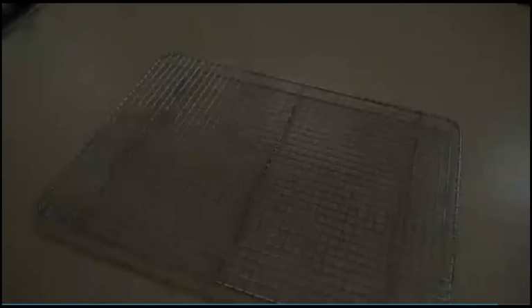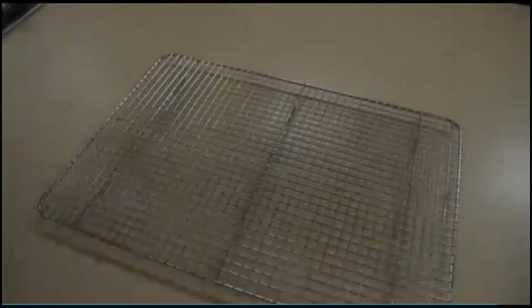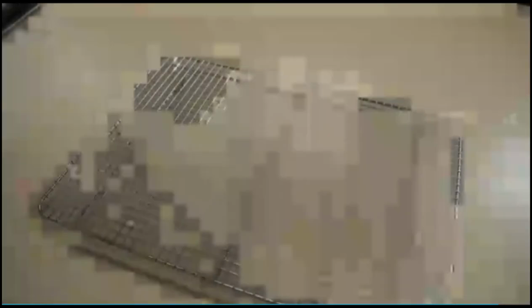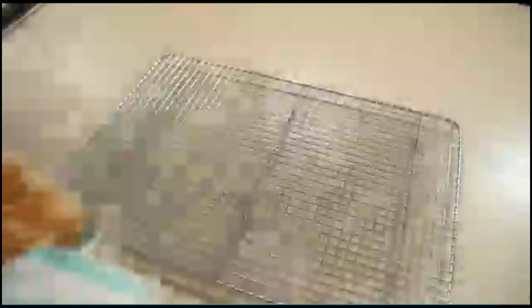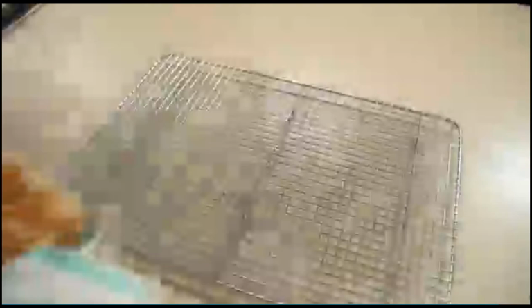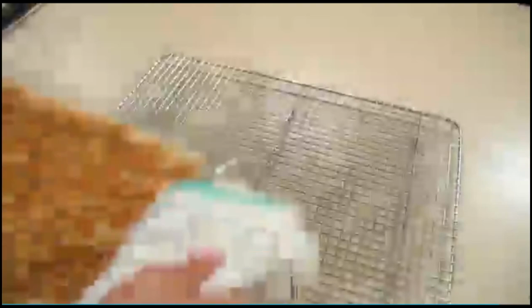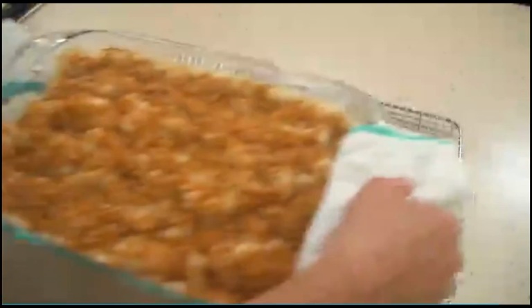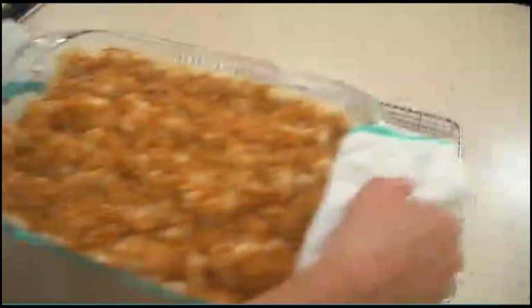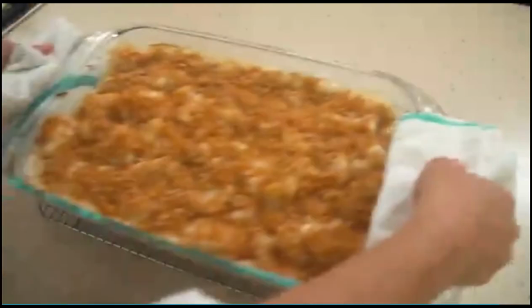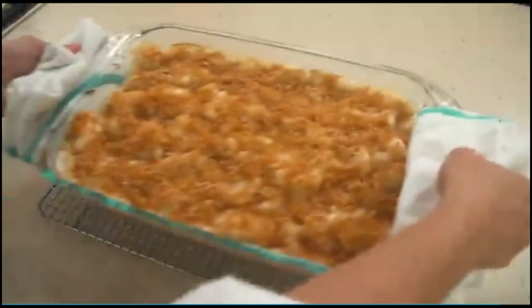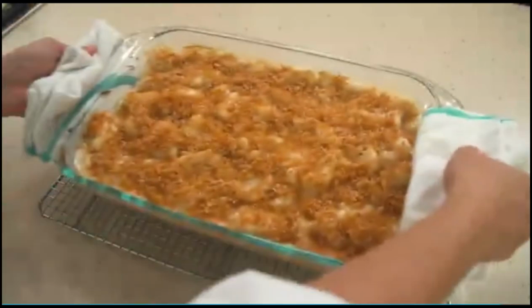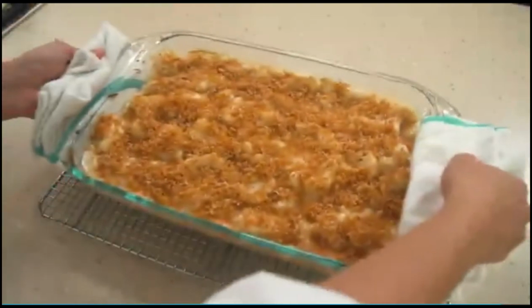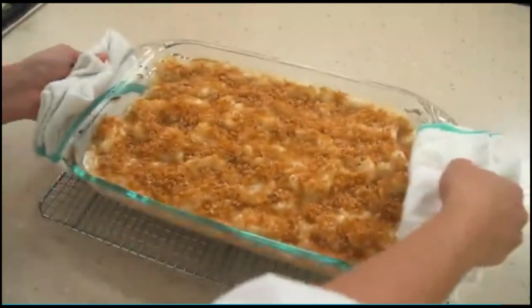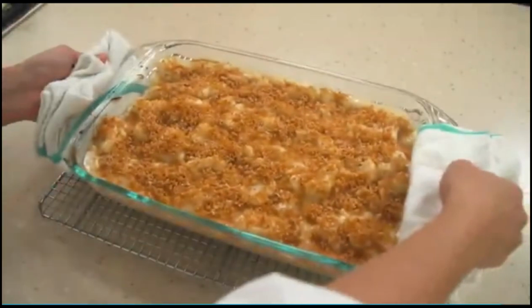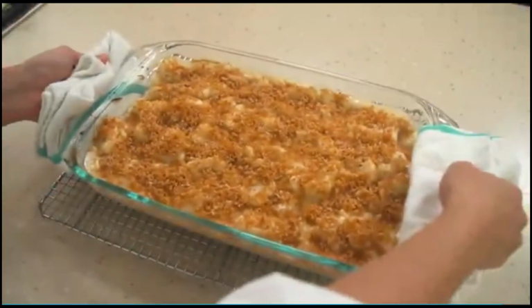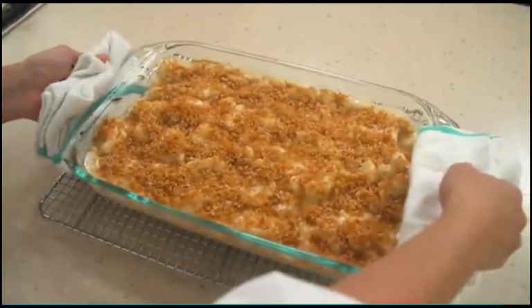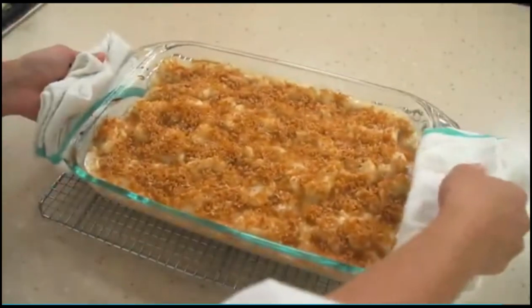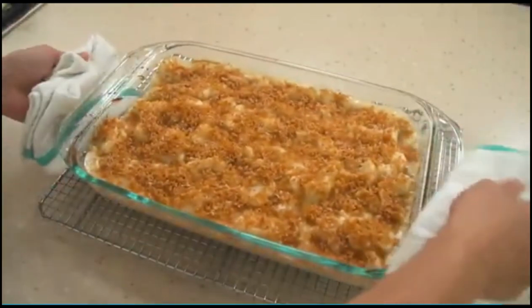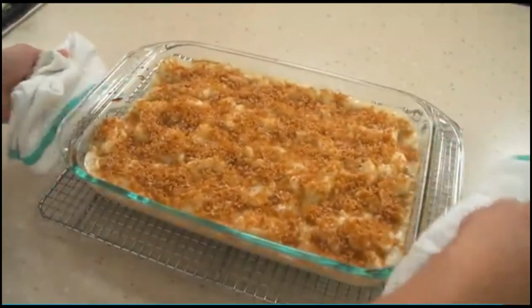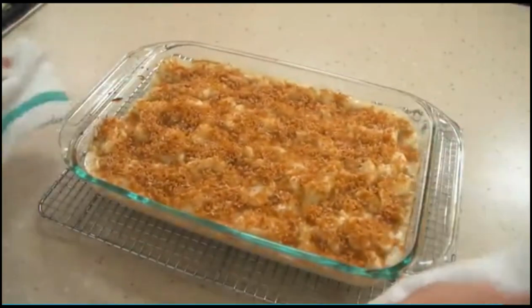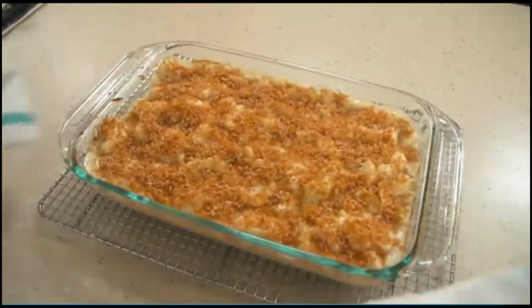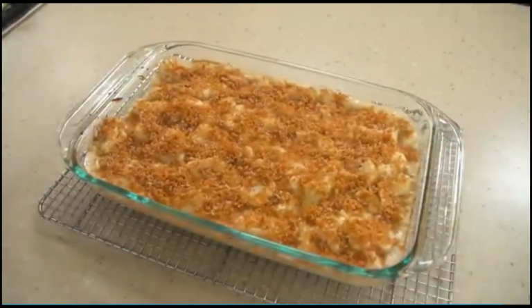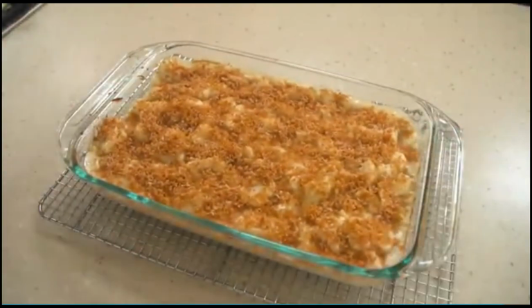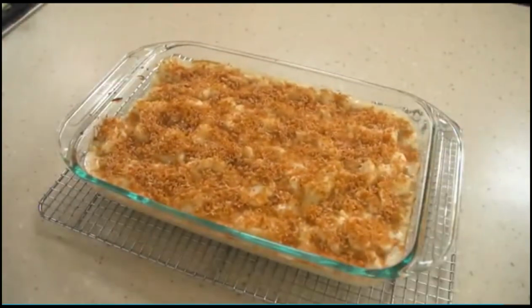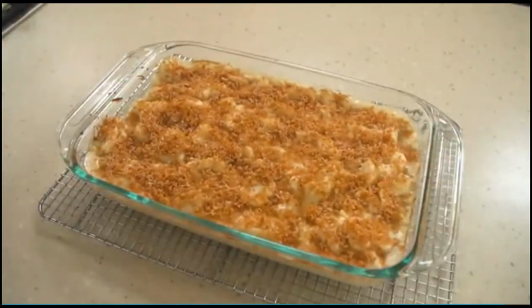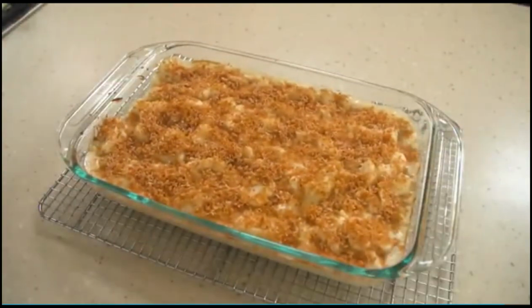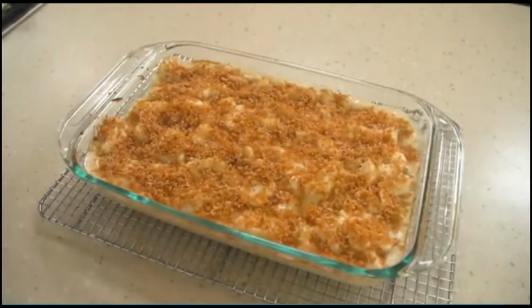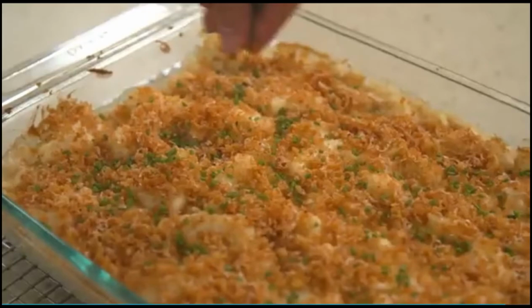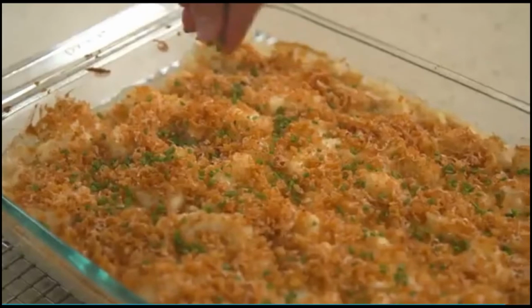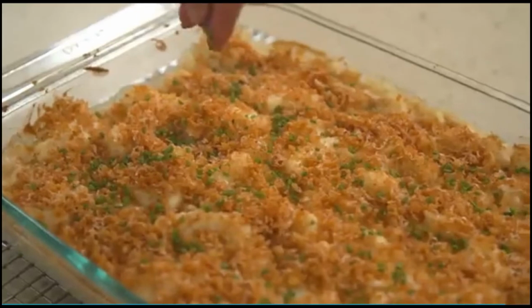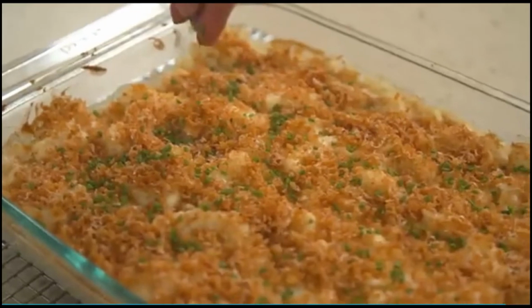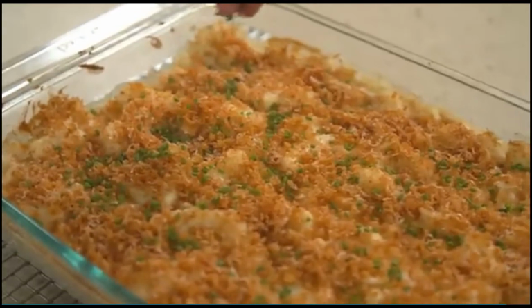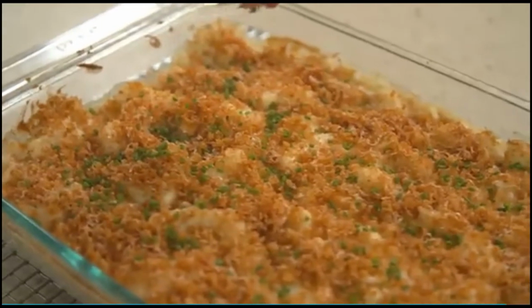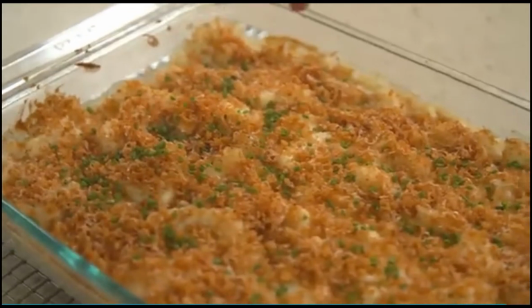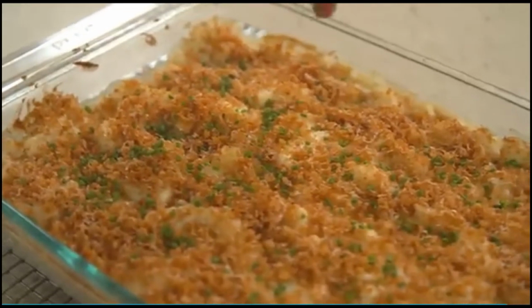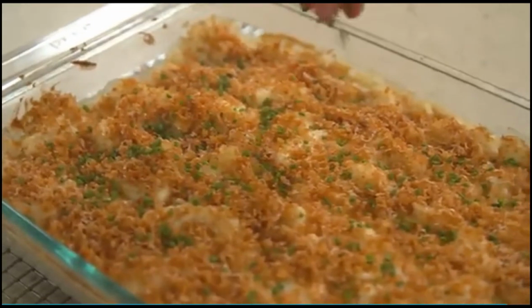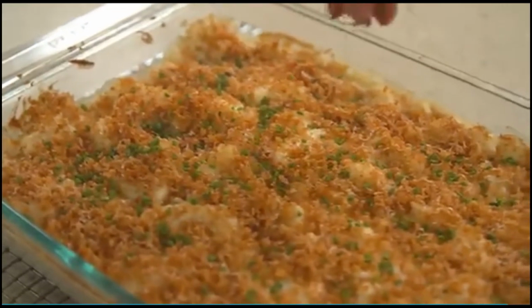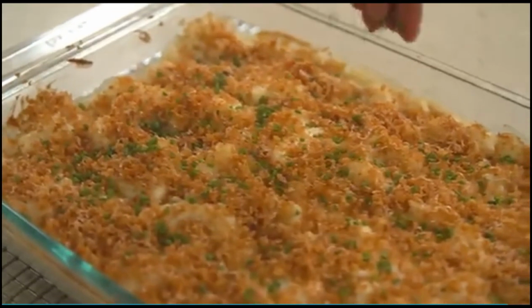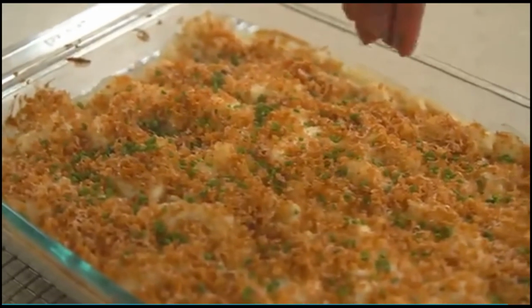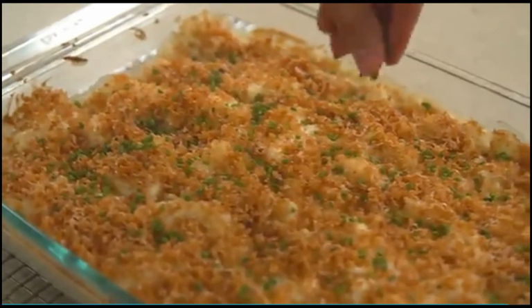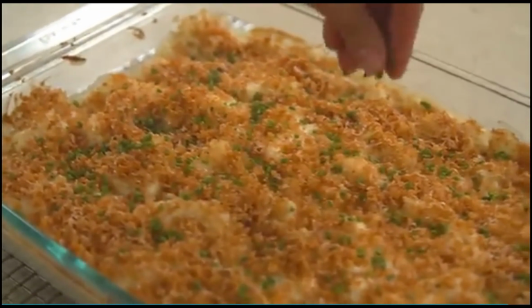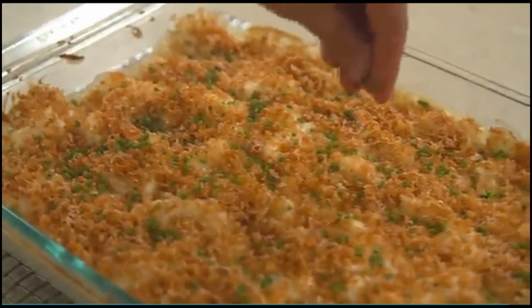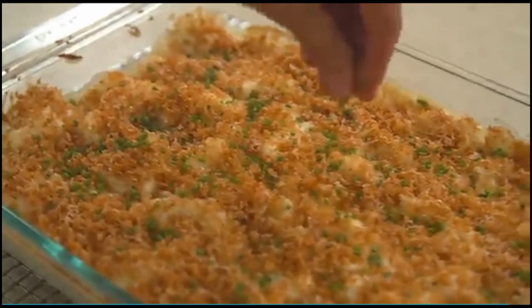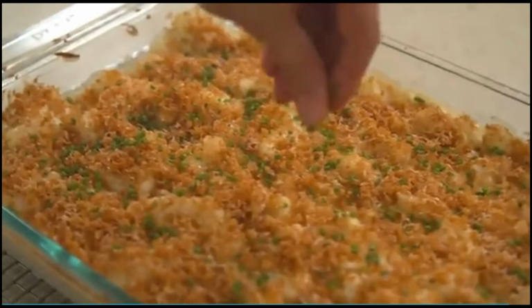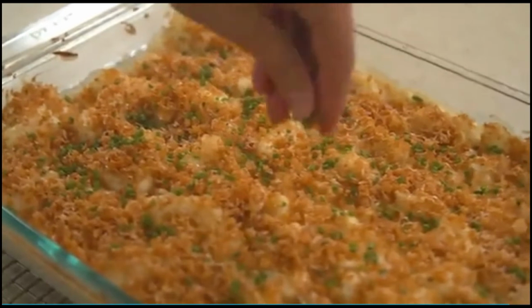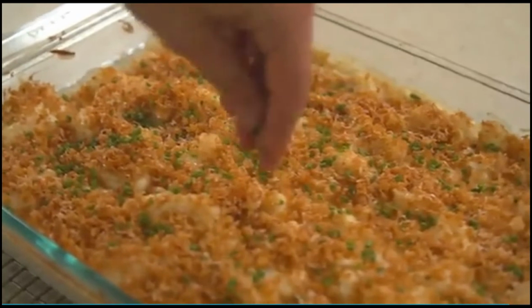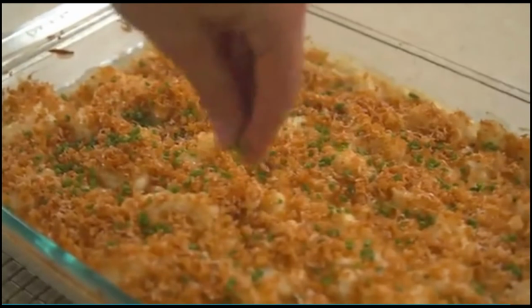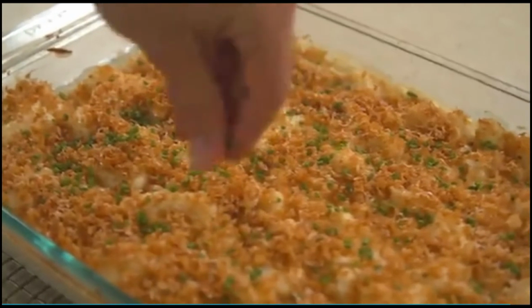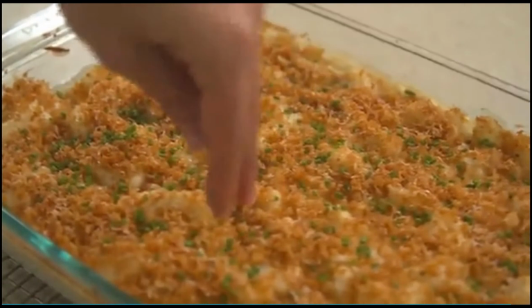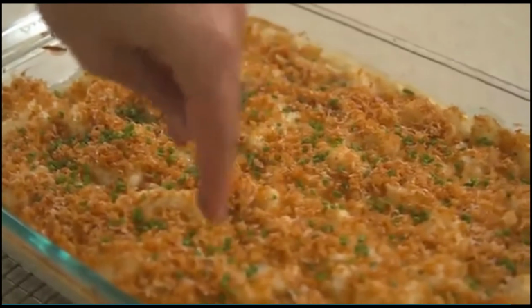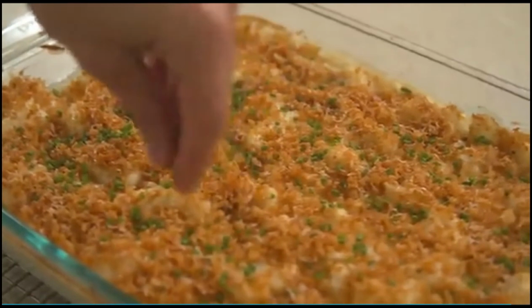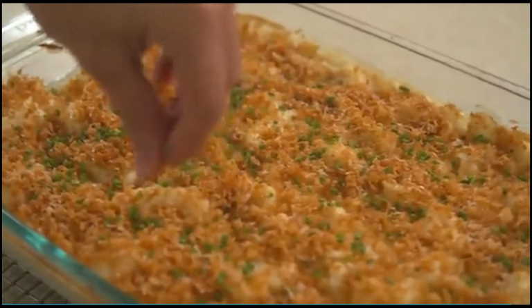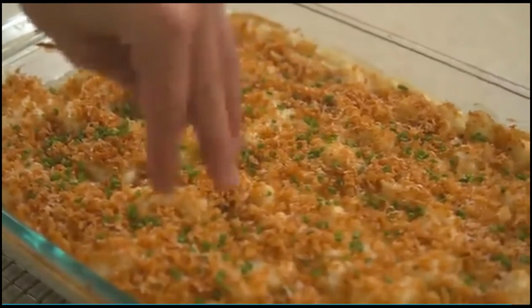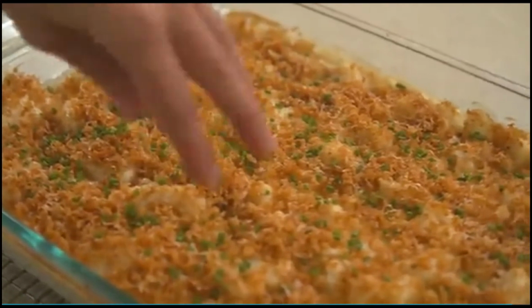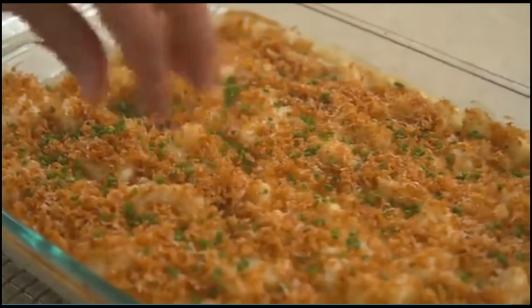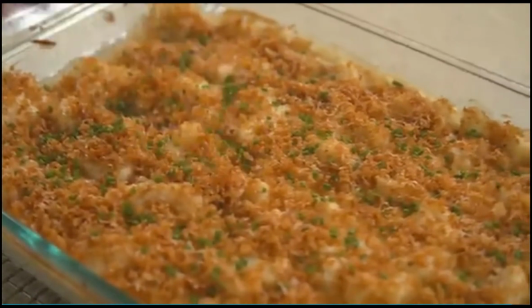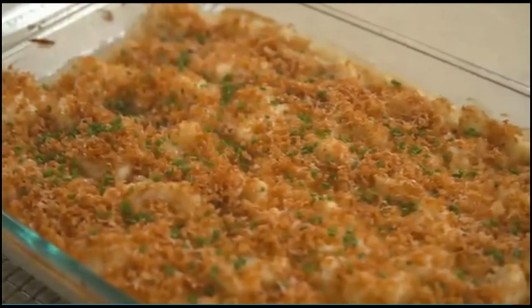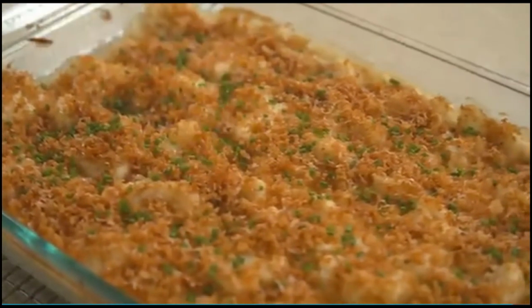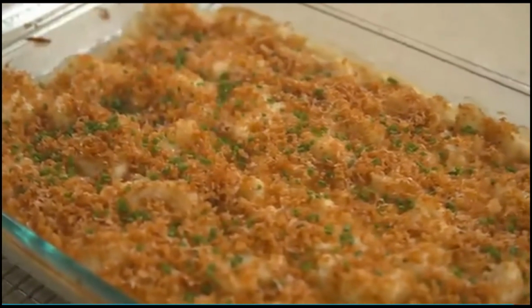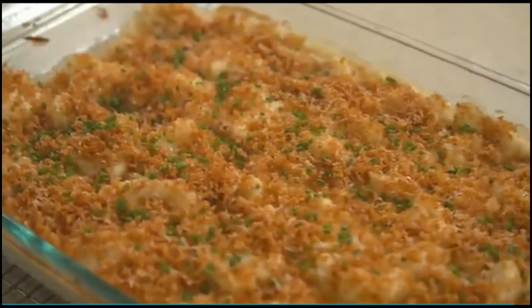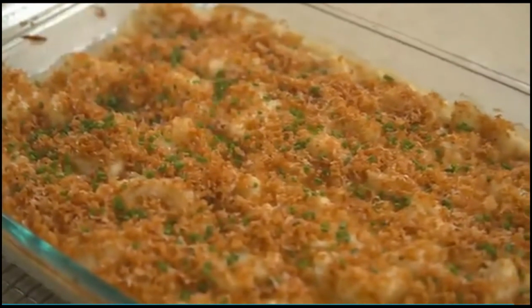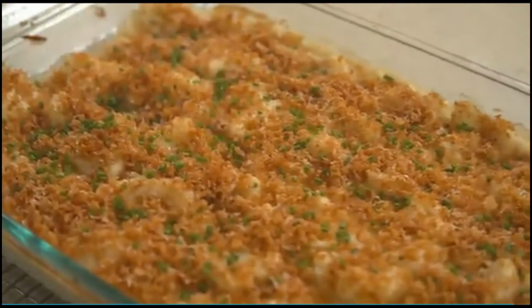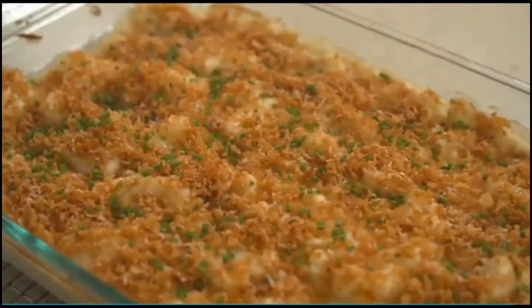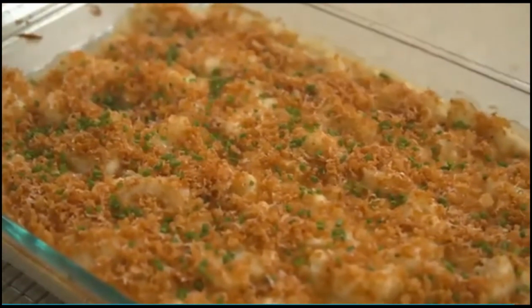Let stand for 20 to 25 minutes. Sprinkle with one tablespoon of minced fresh chives and serve.